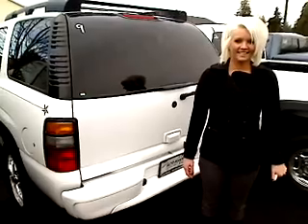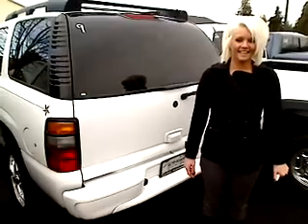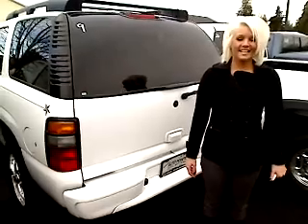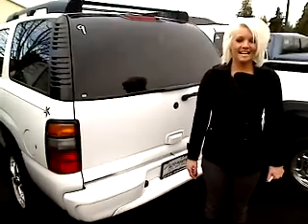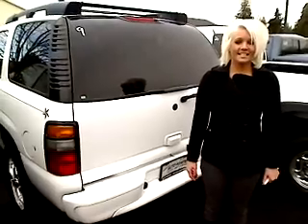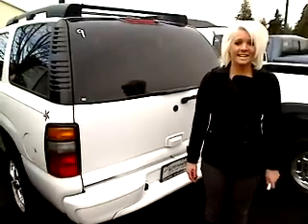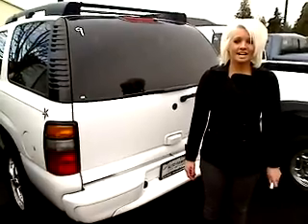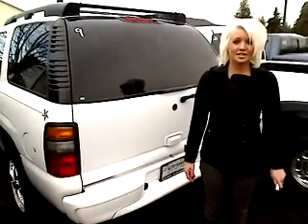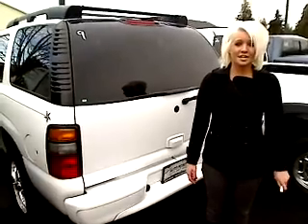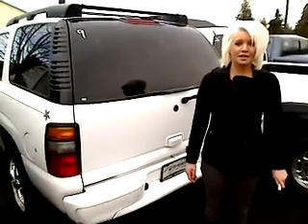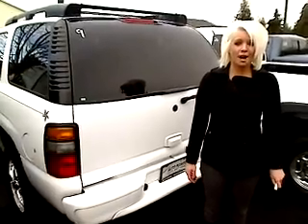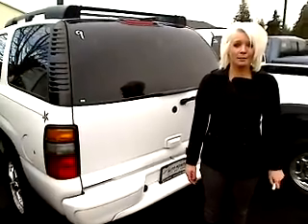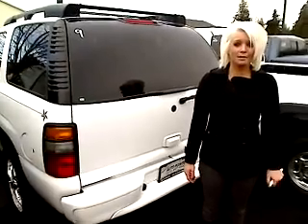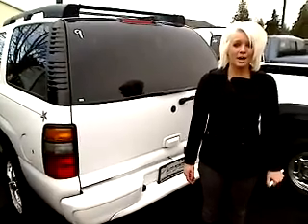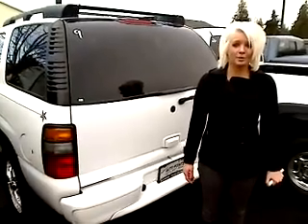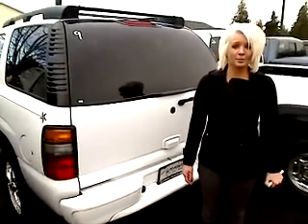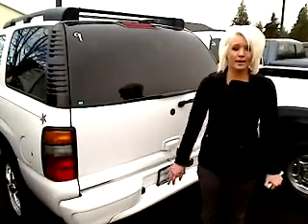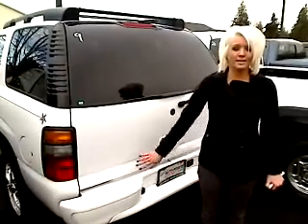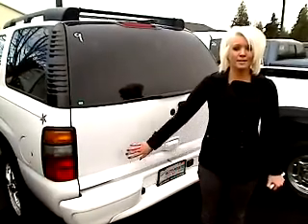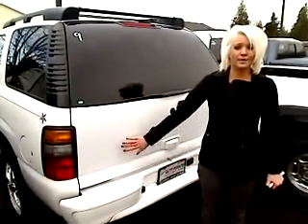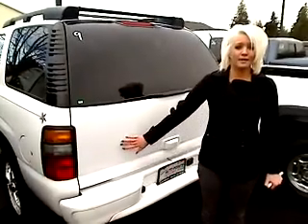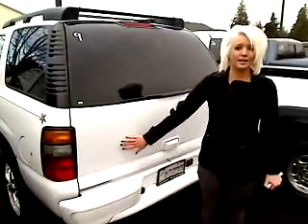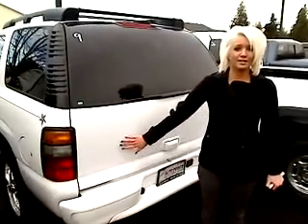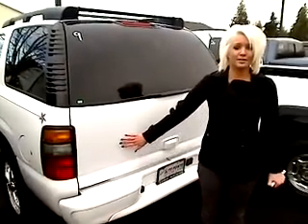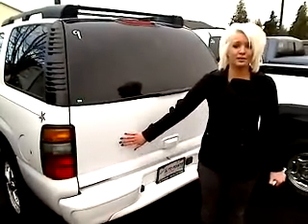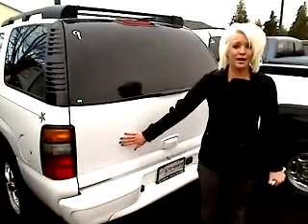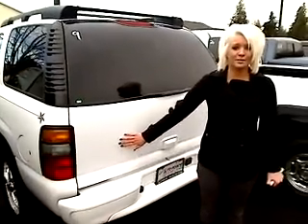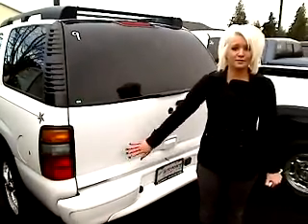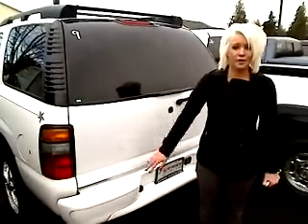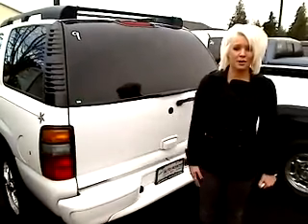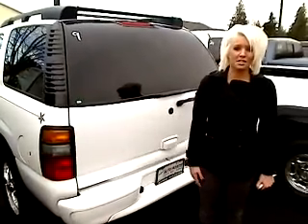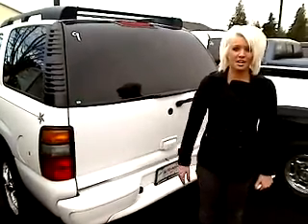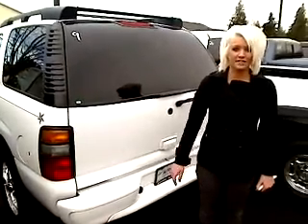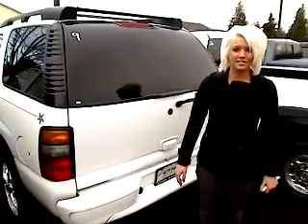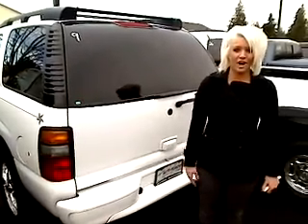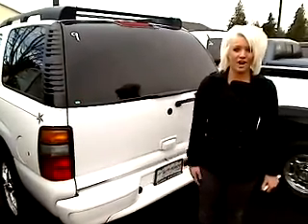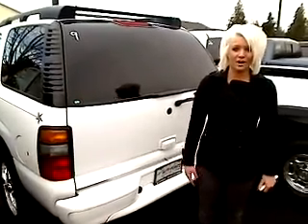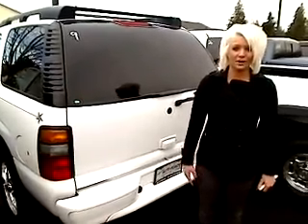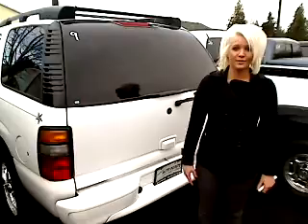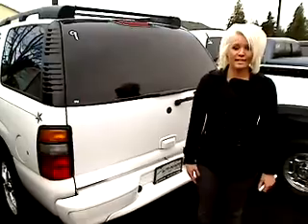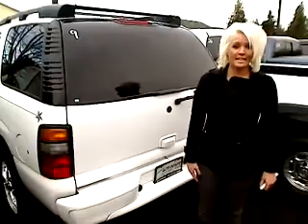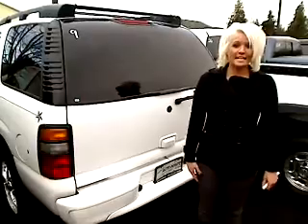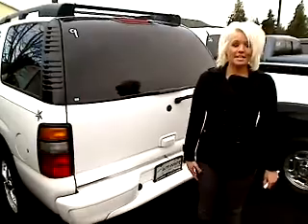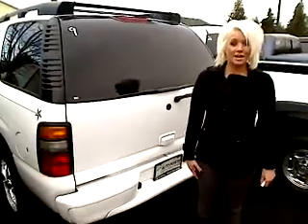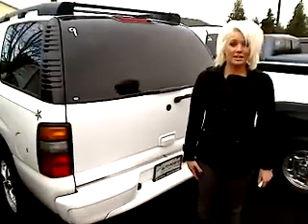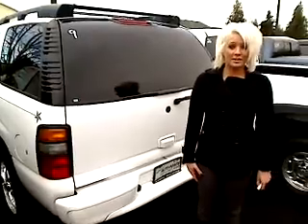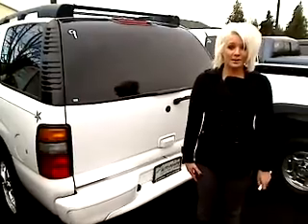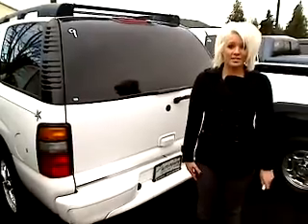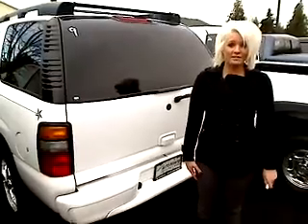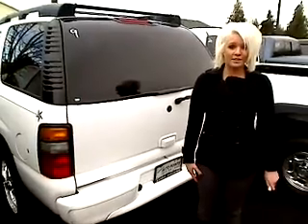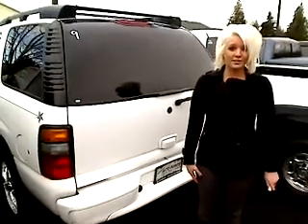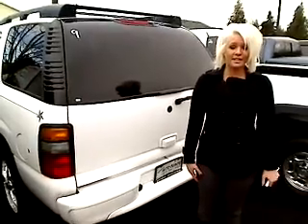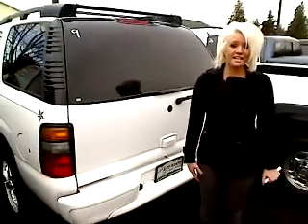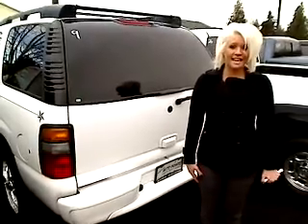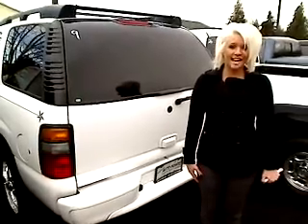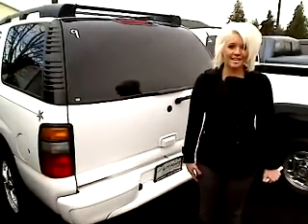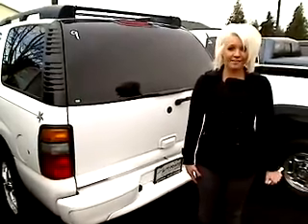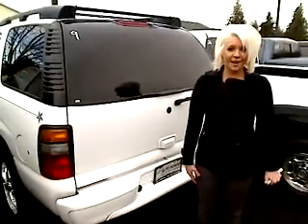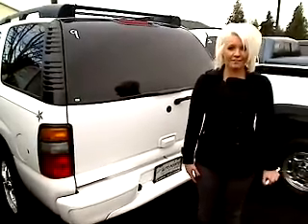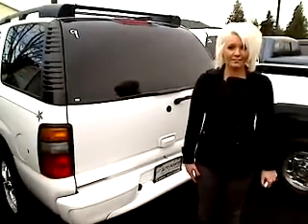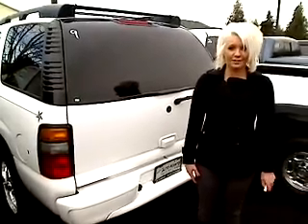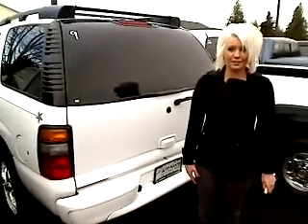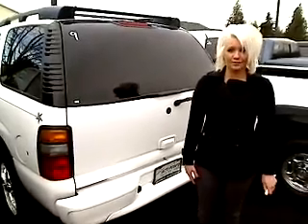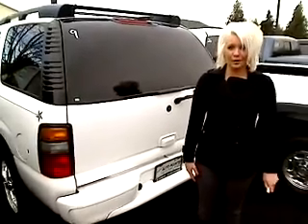Hey guys, it's Ashley here at Auburn's Auto Point. Here we have a 2004 Chevy Tahoe. The stock number on this vehicle is 8534.